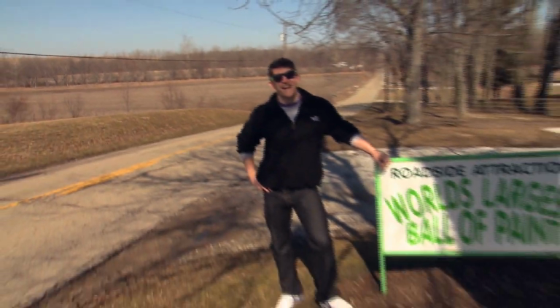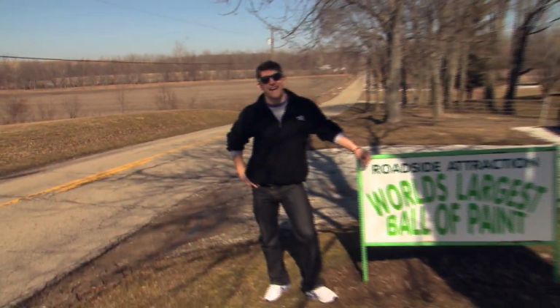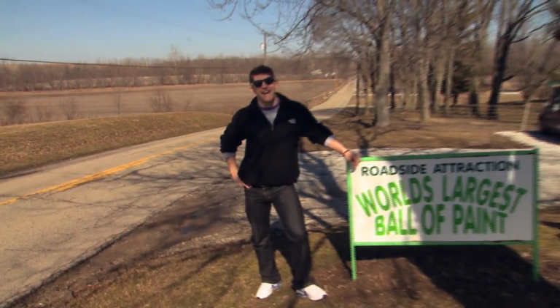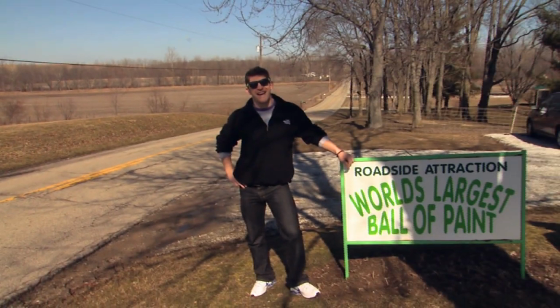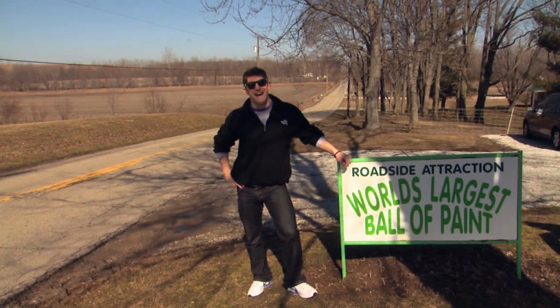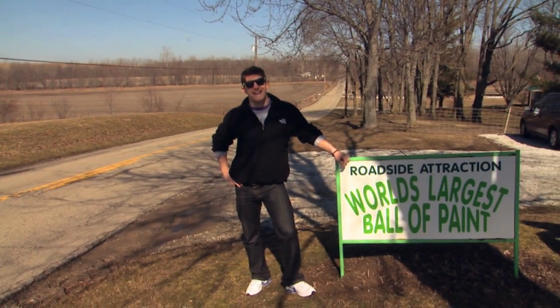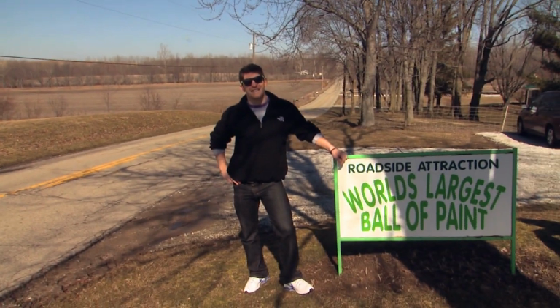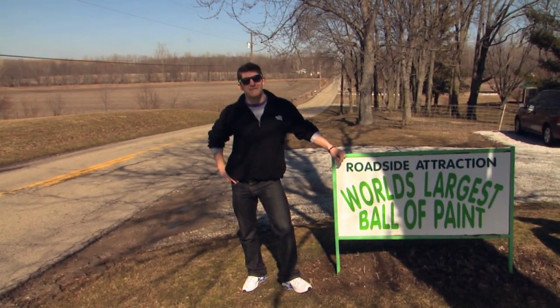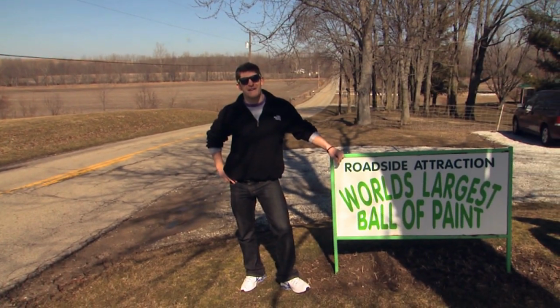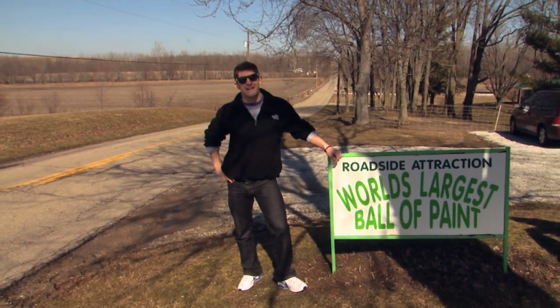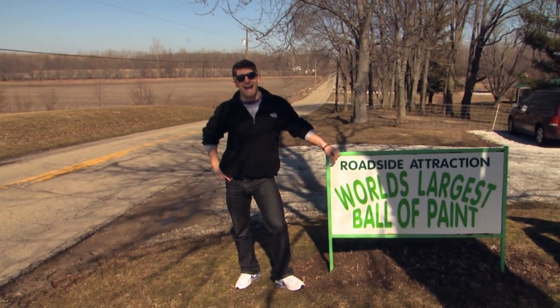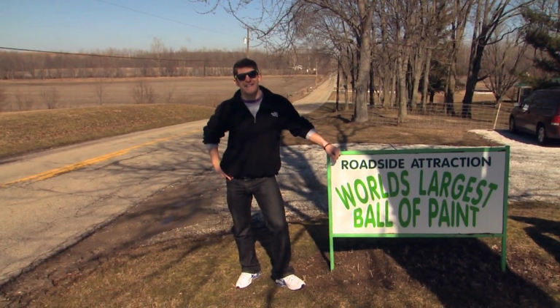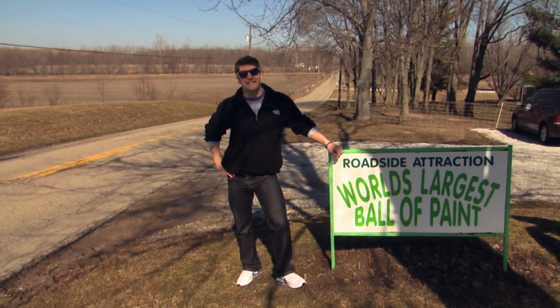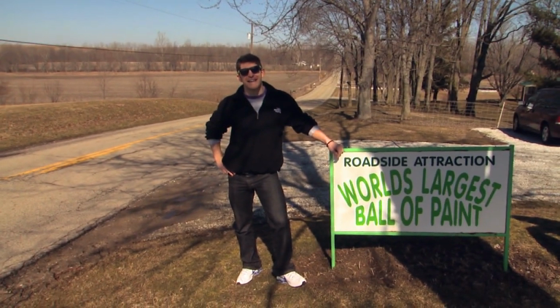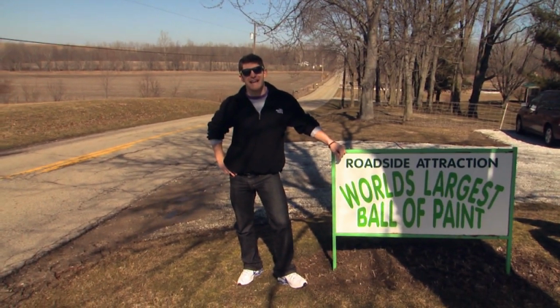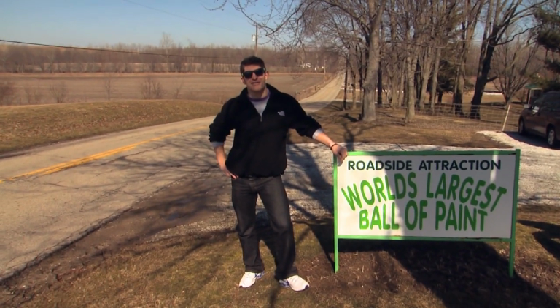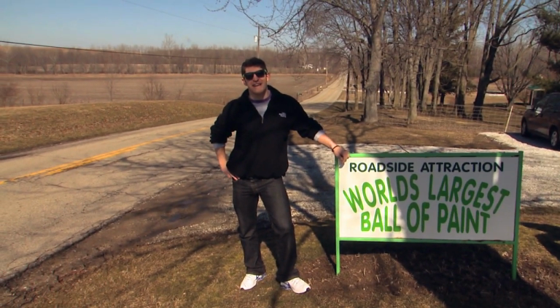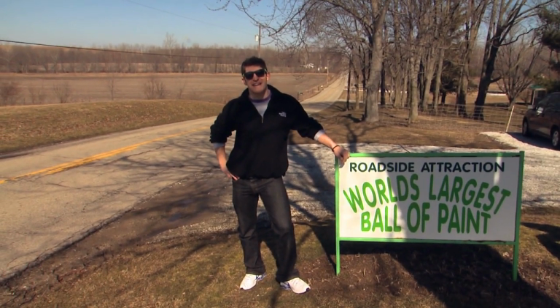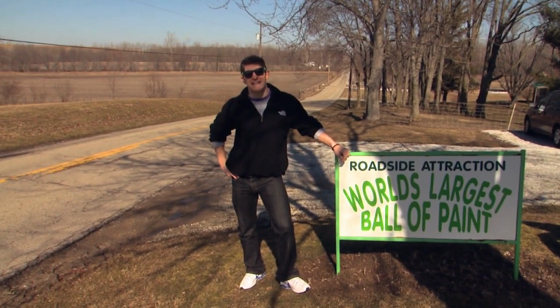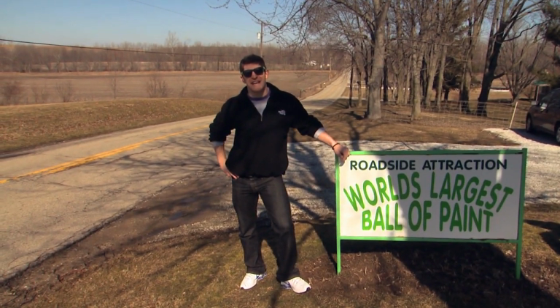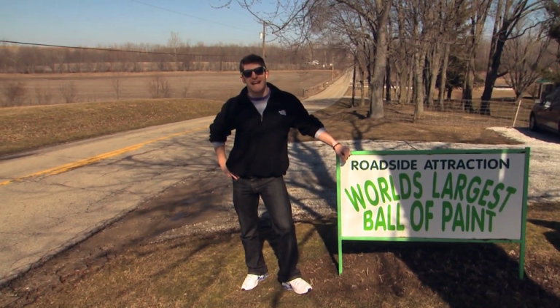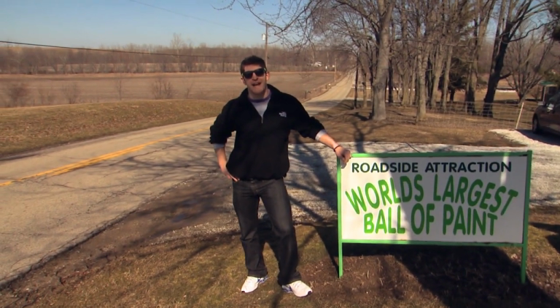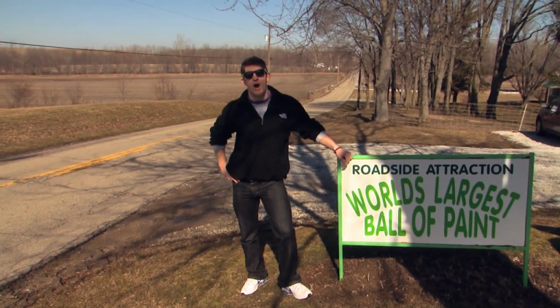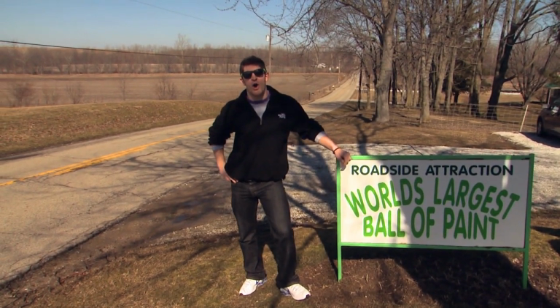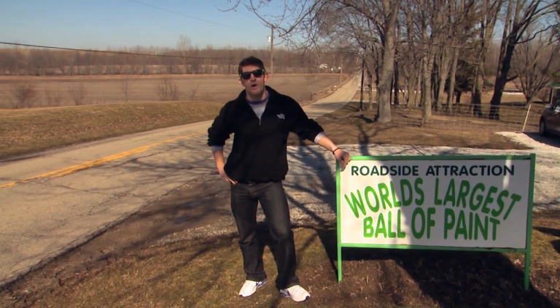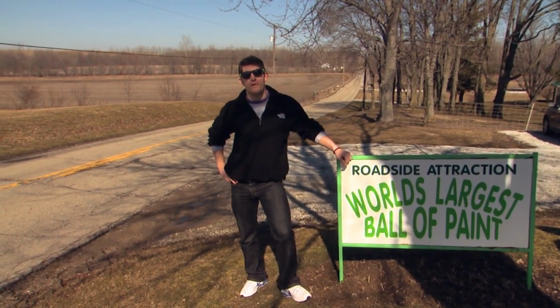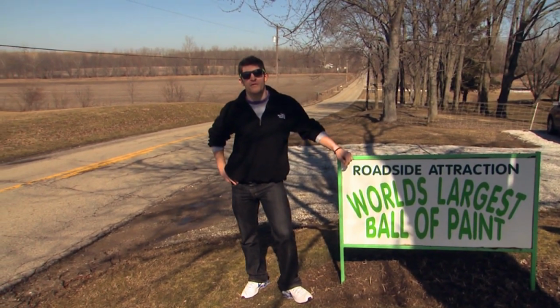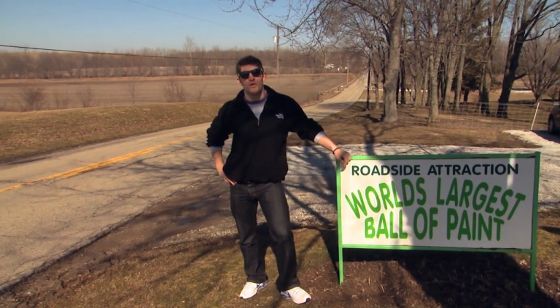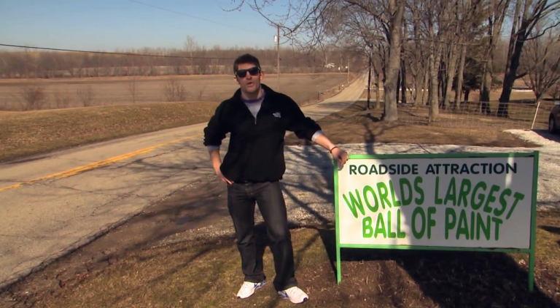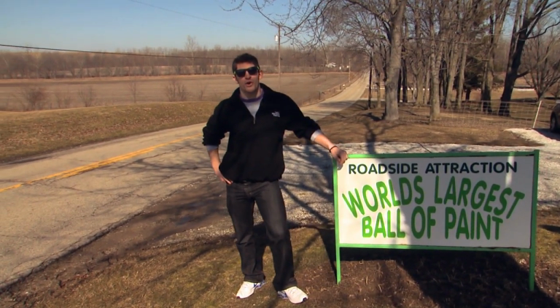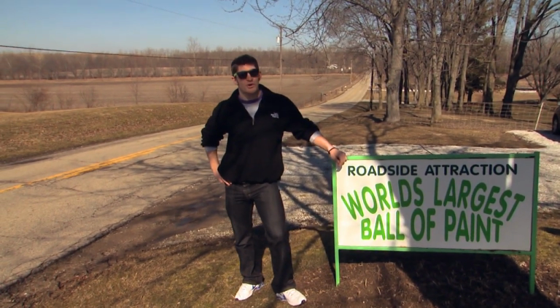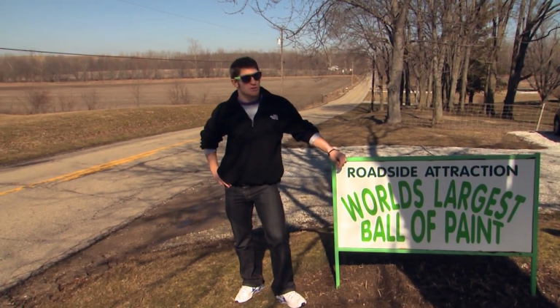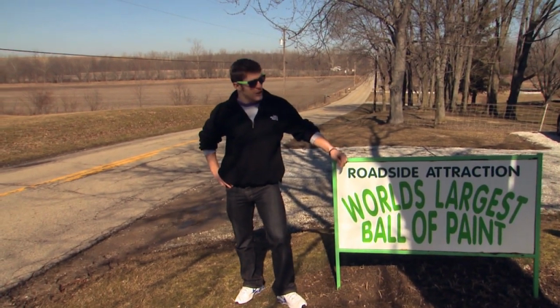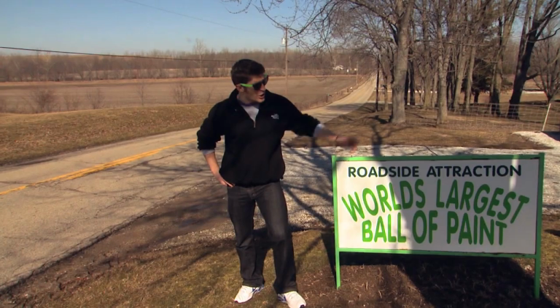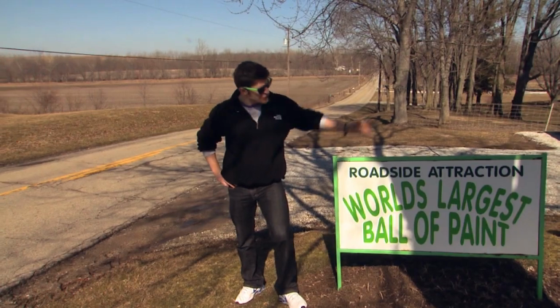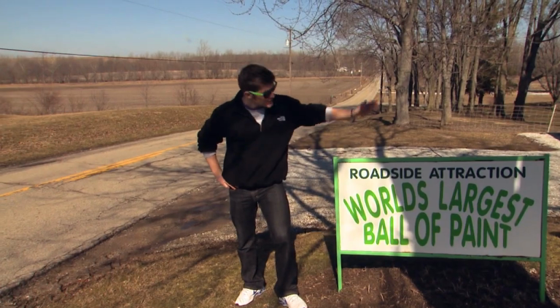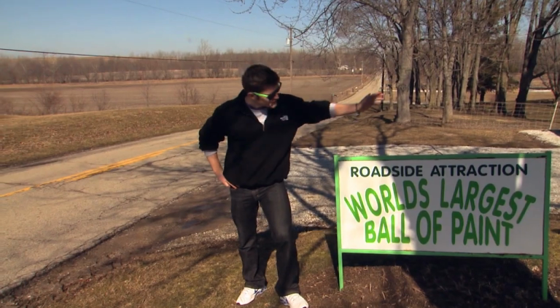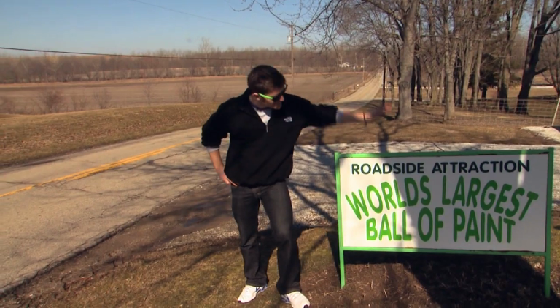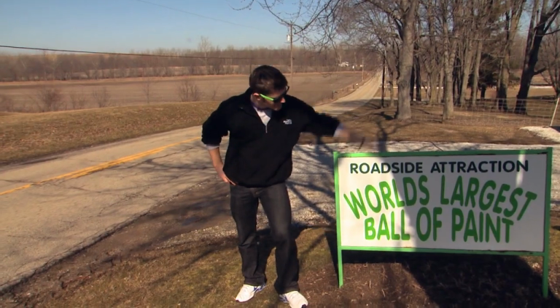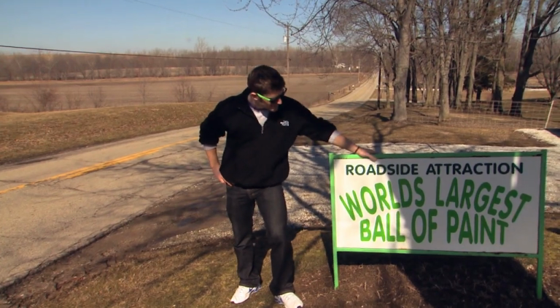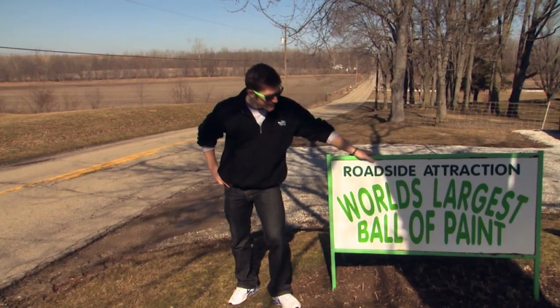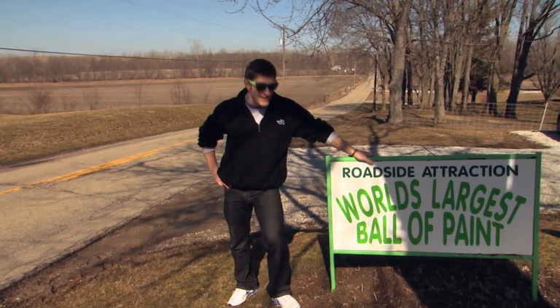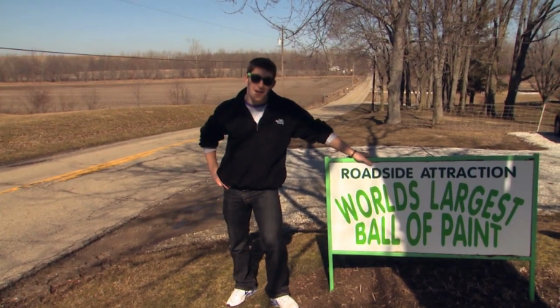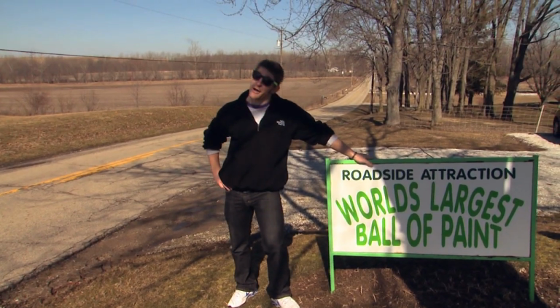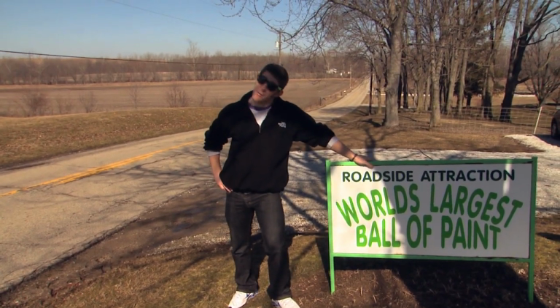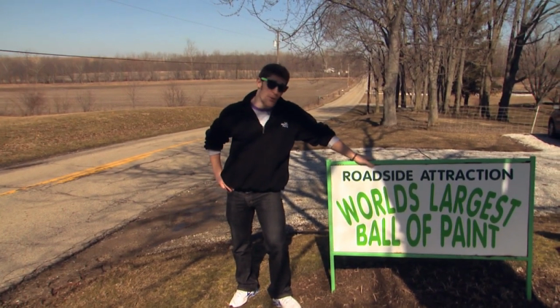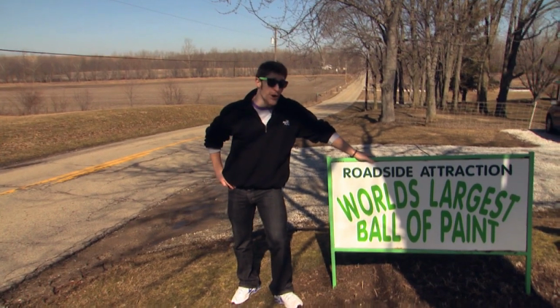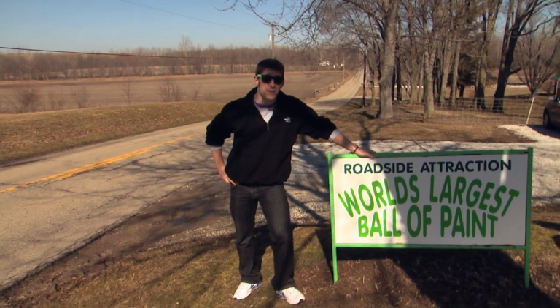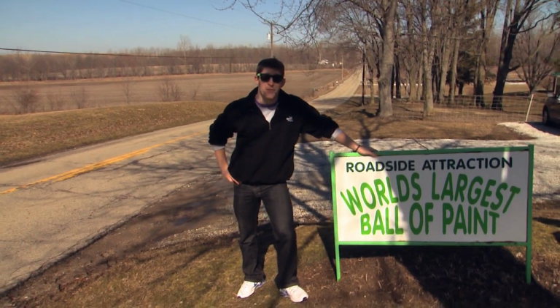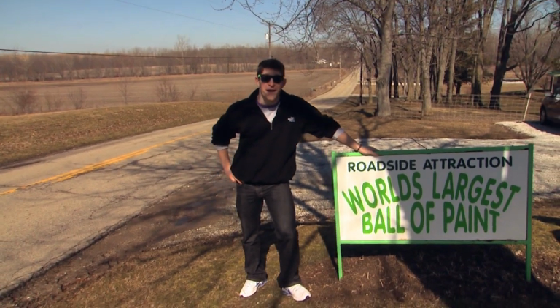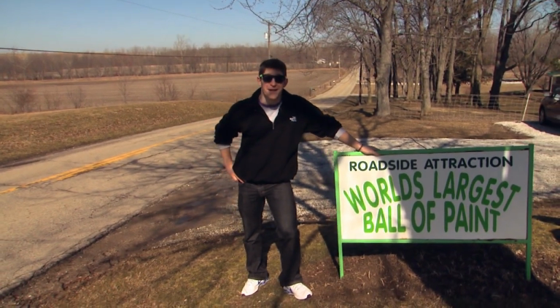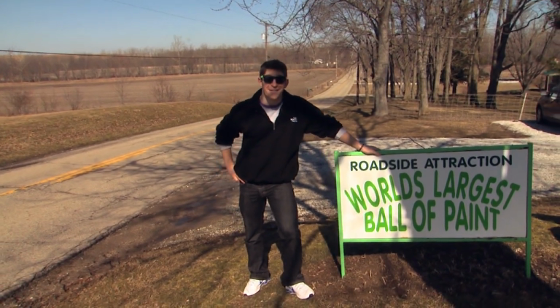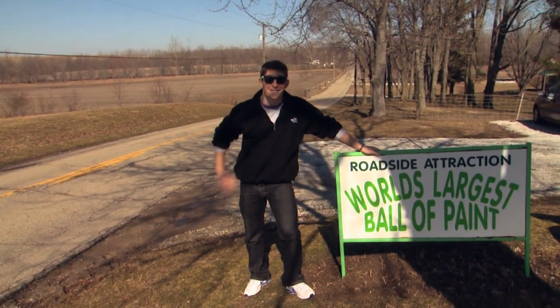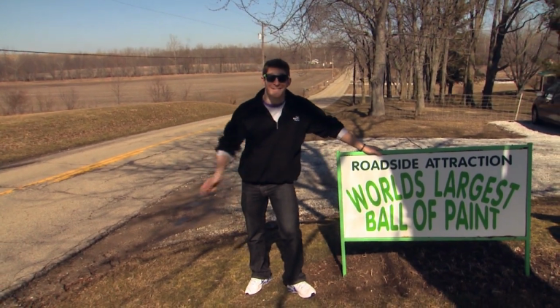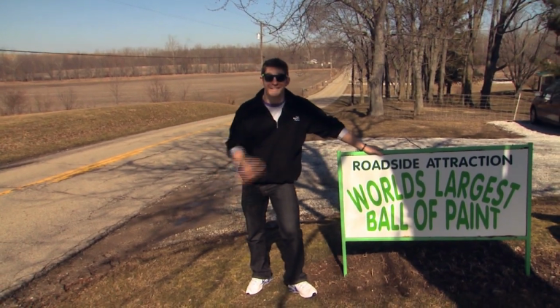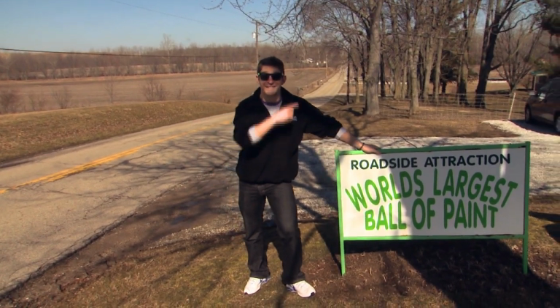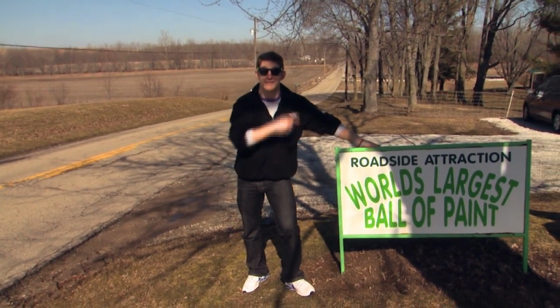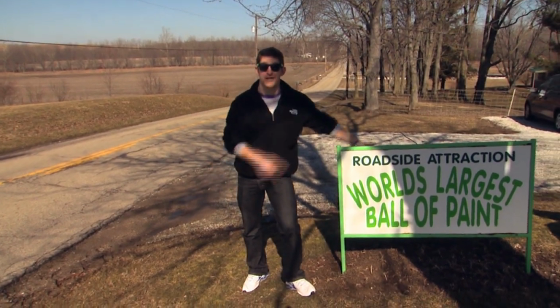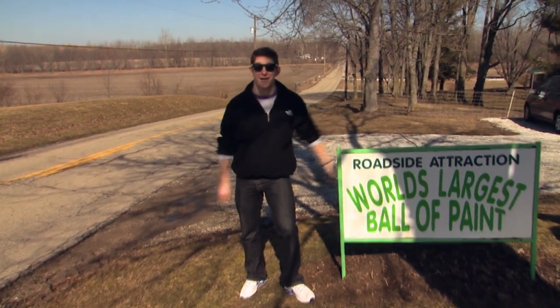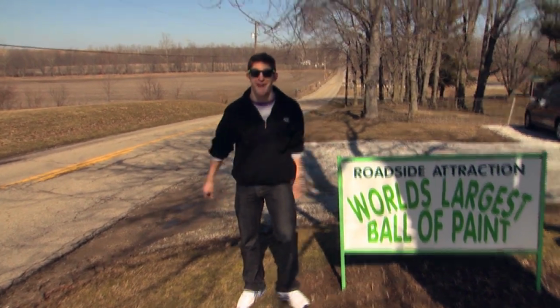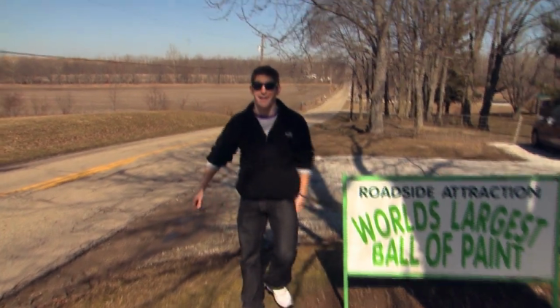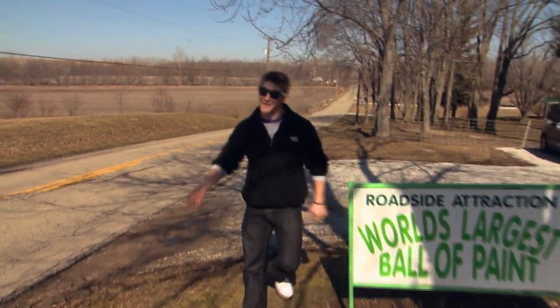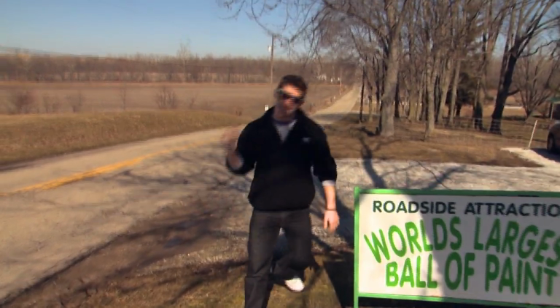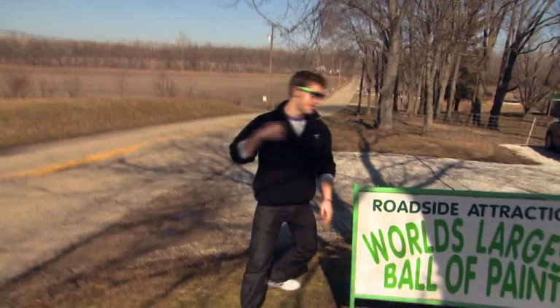Hey guys, I'm here in Alexandria, Indiana, home of the world's largest ball of paint. Let's go check her out. Come on.